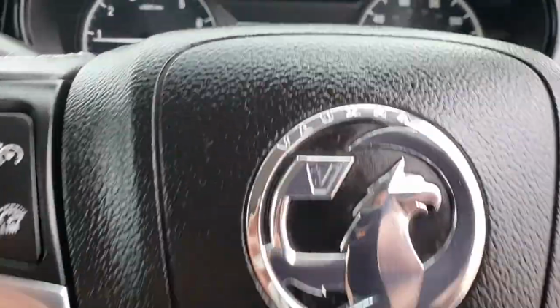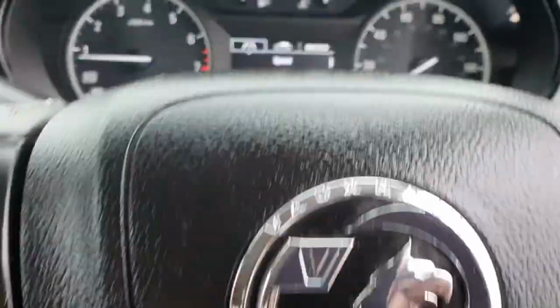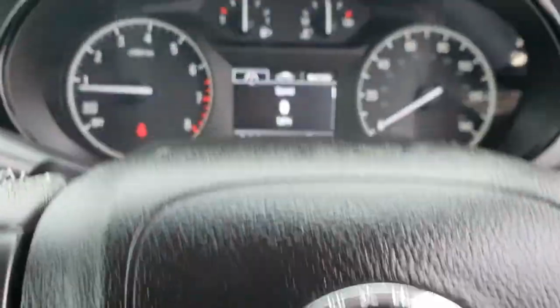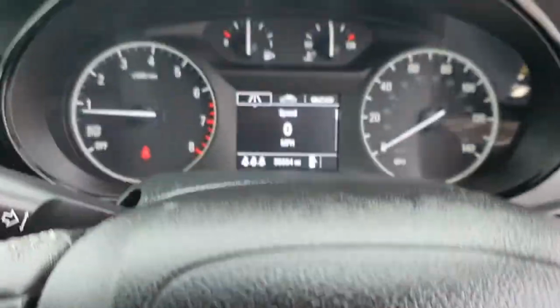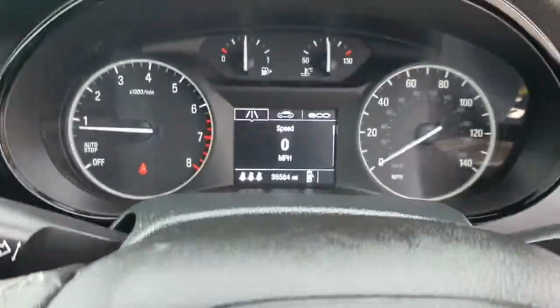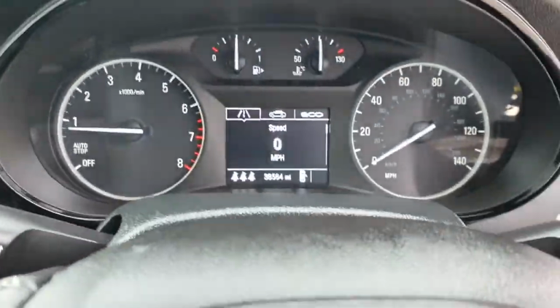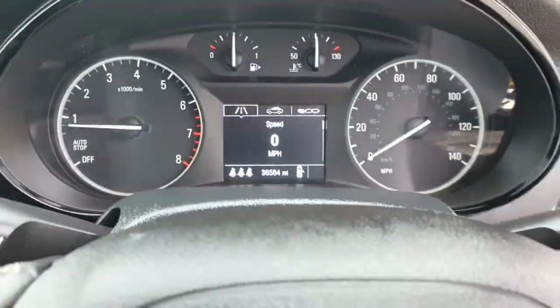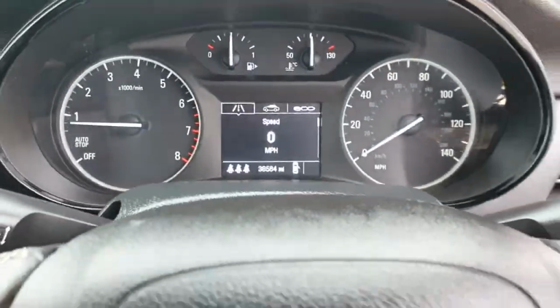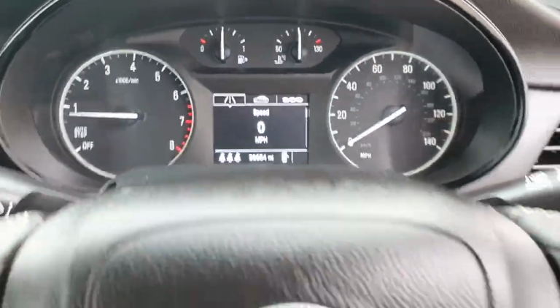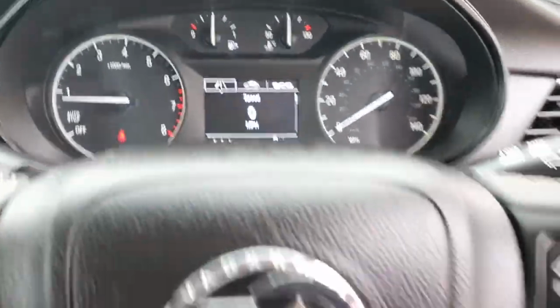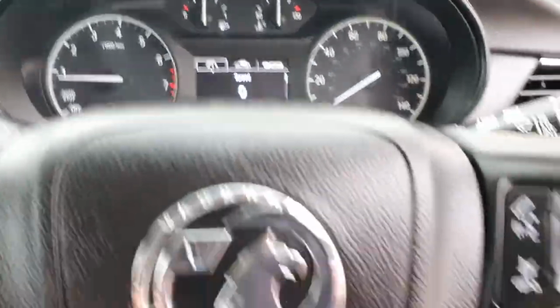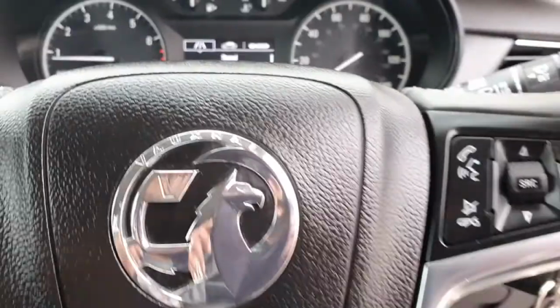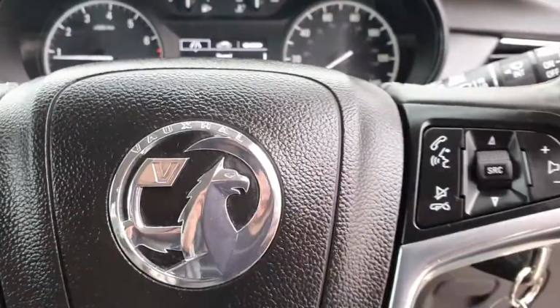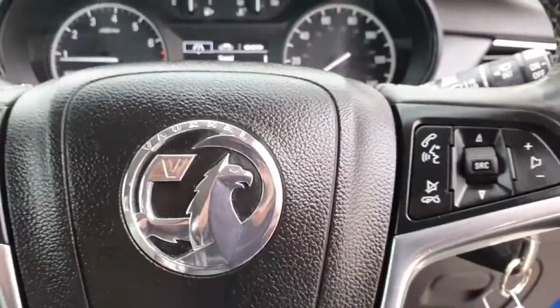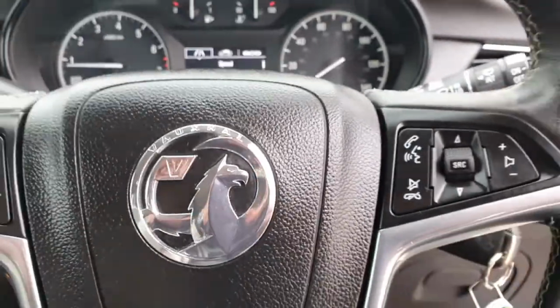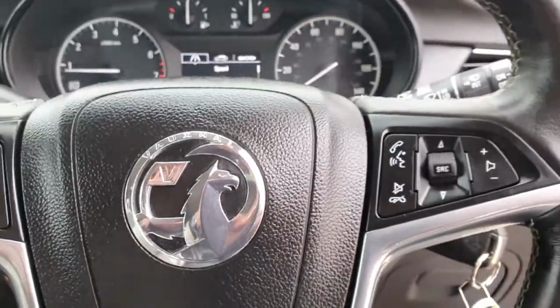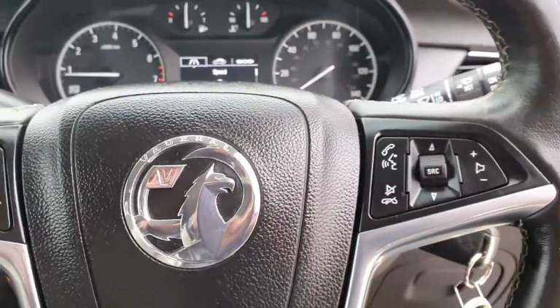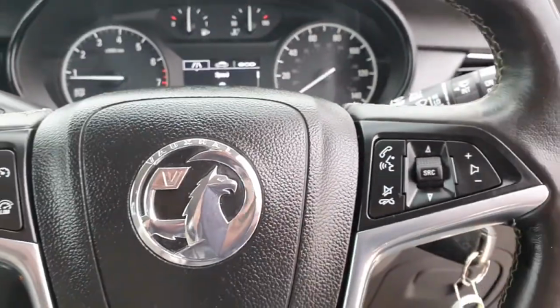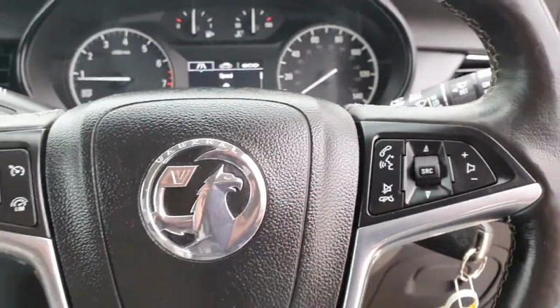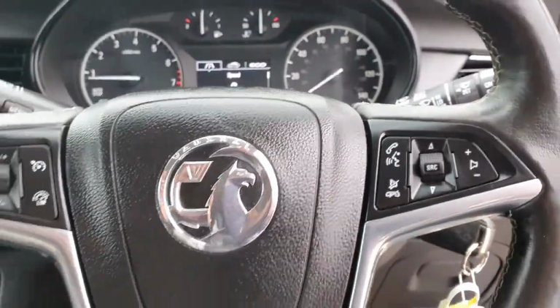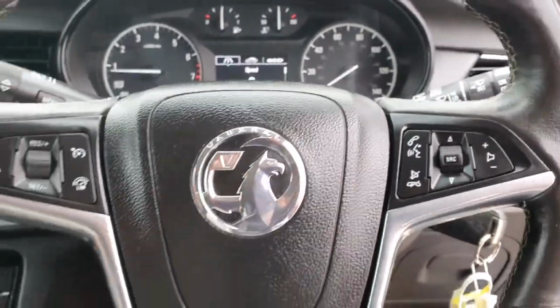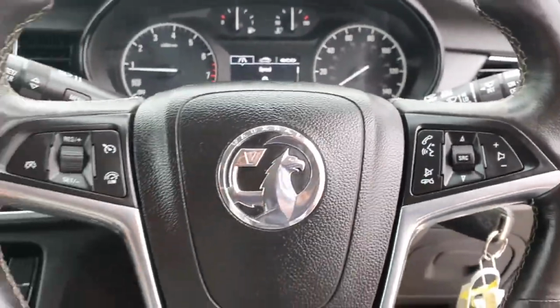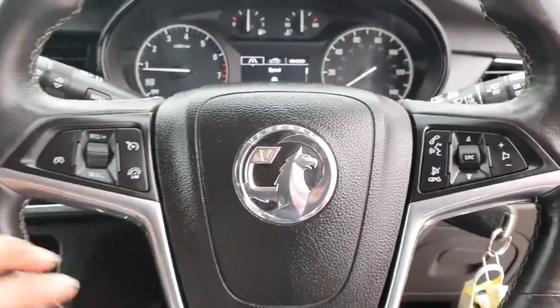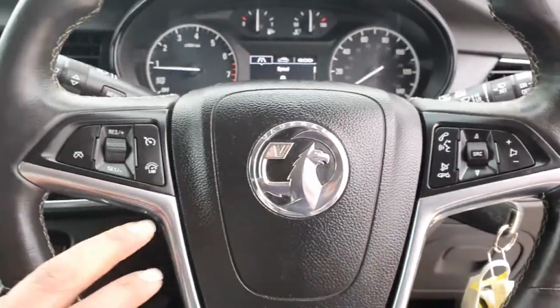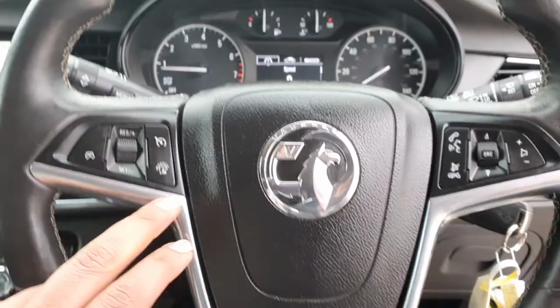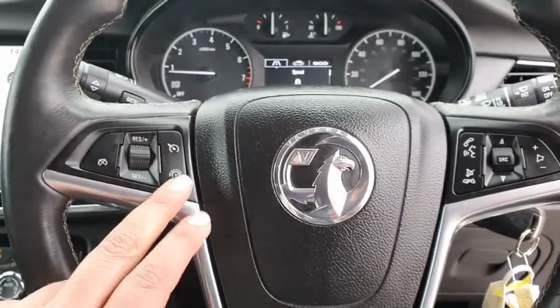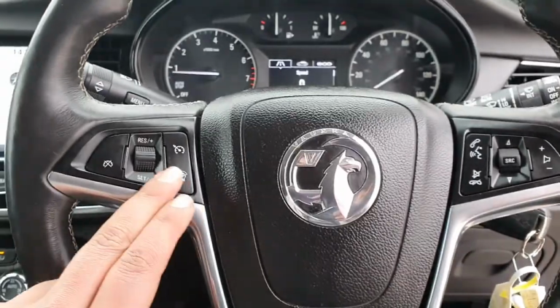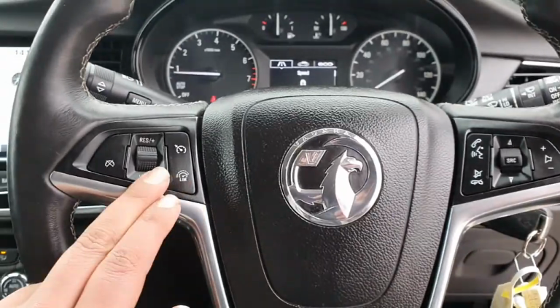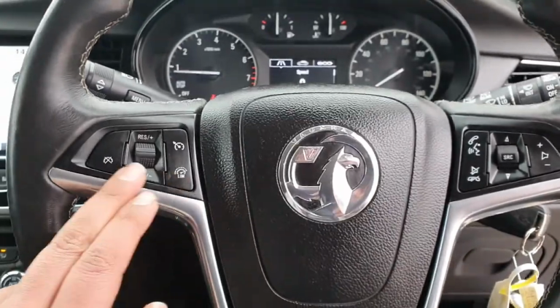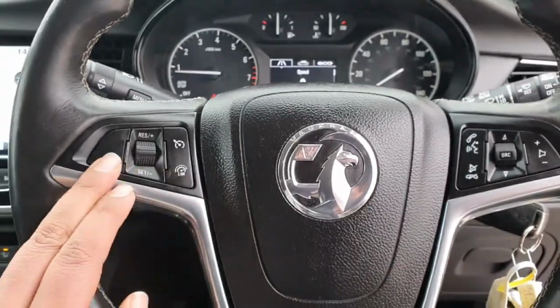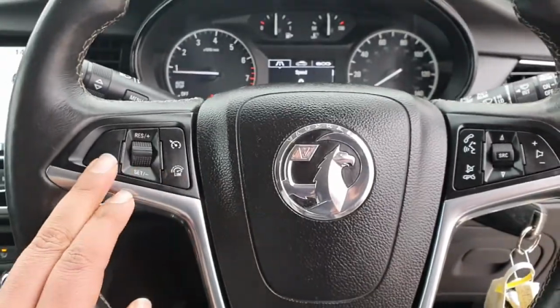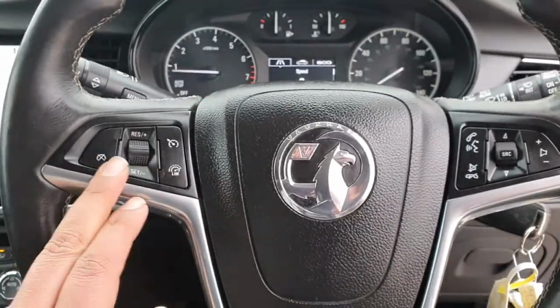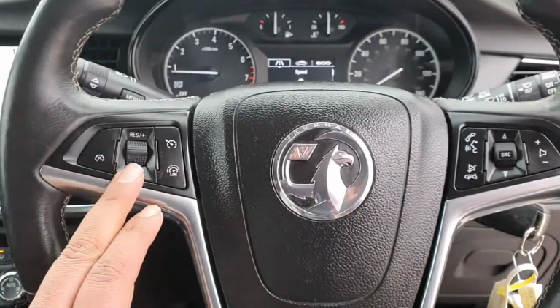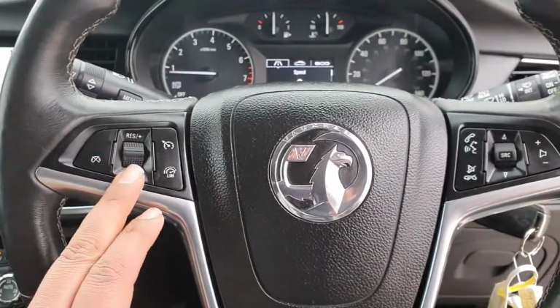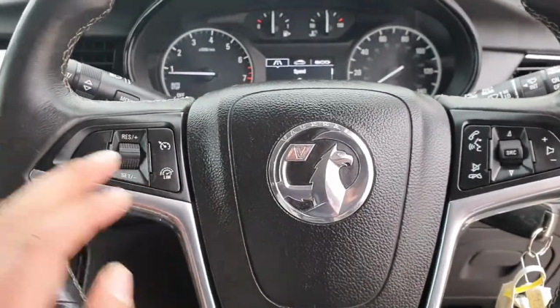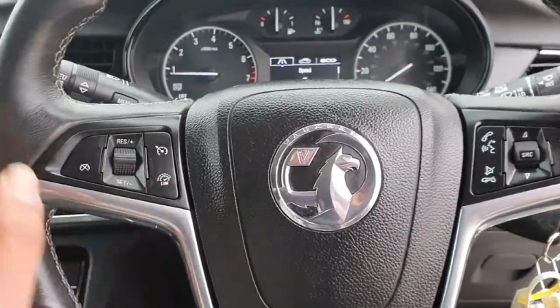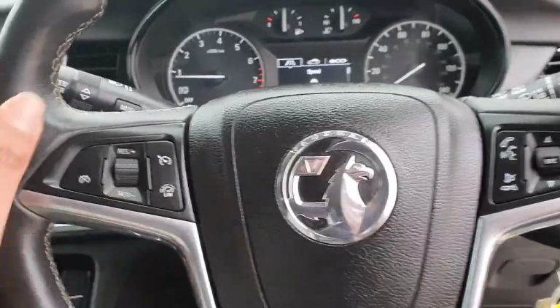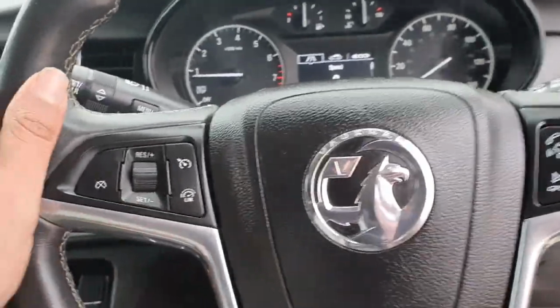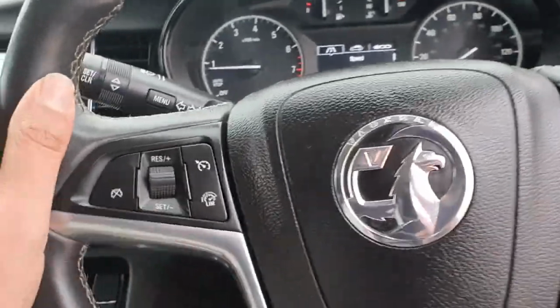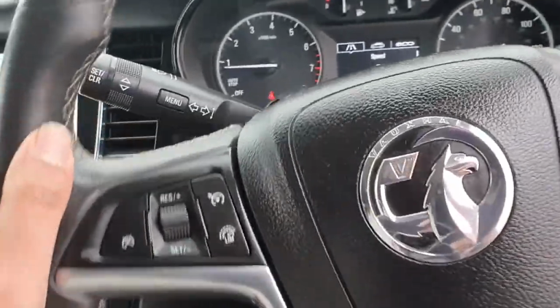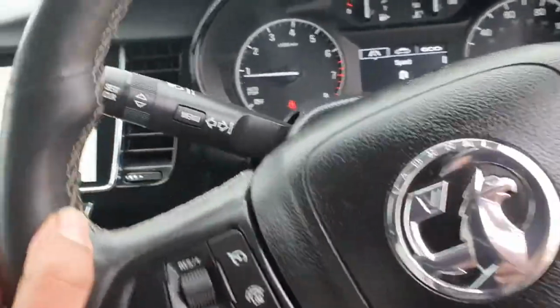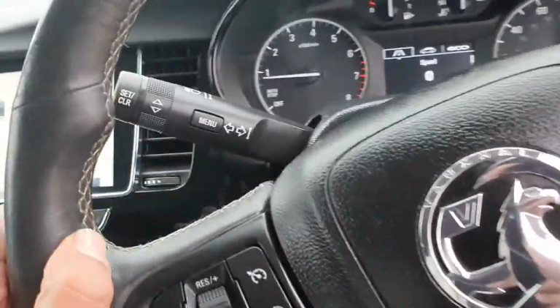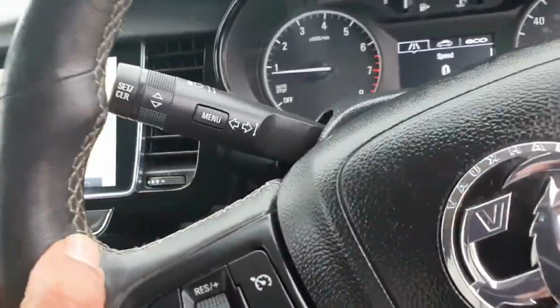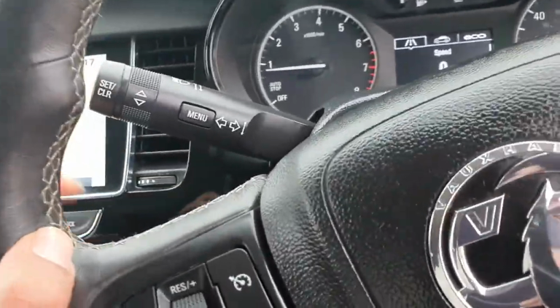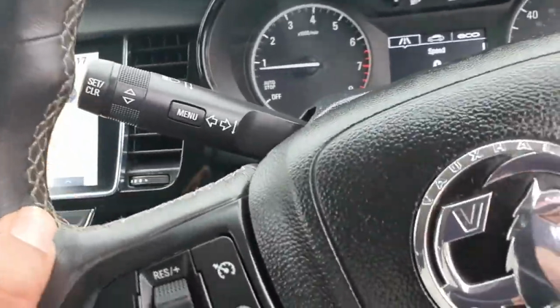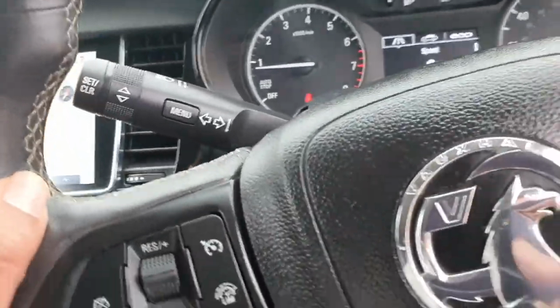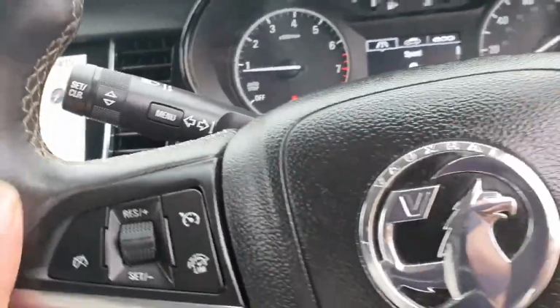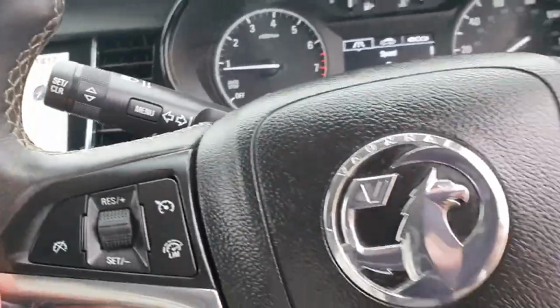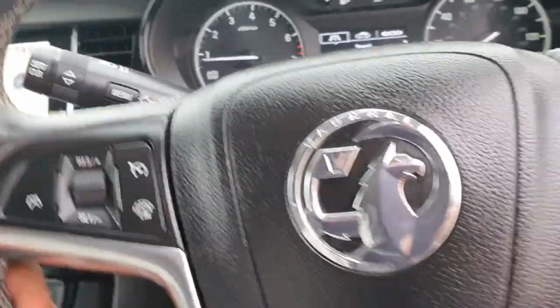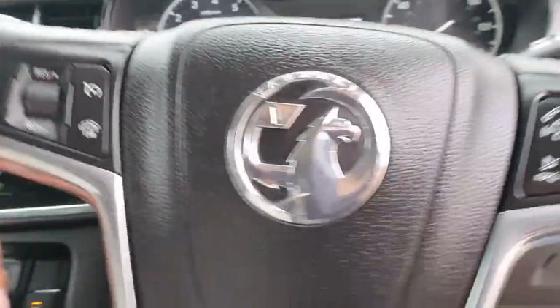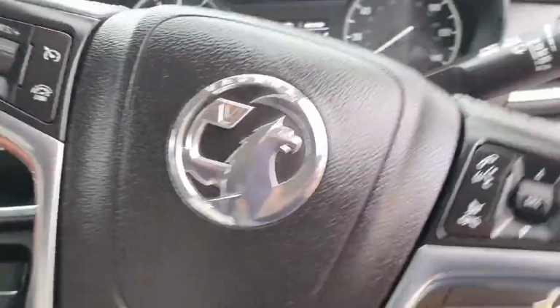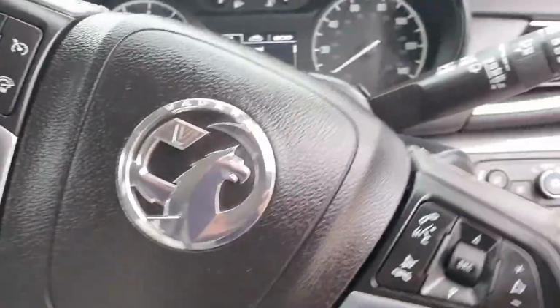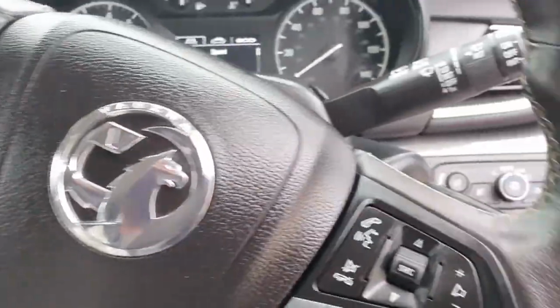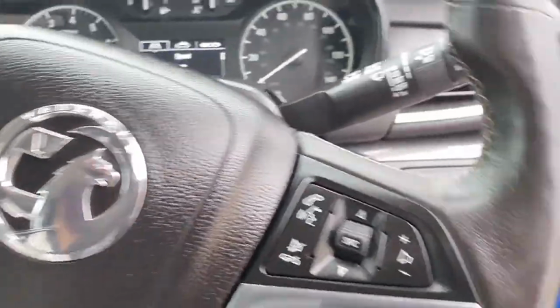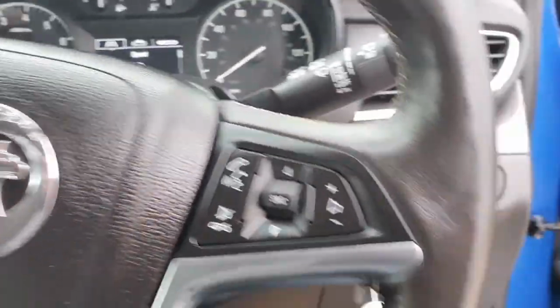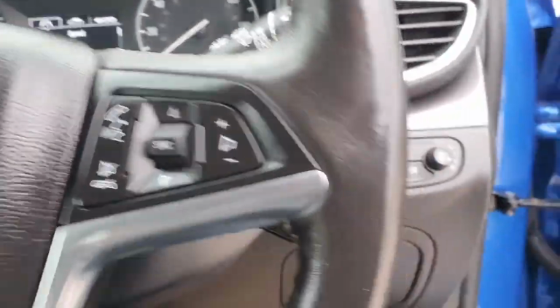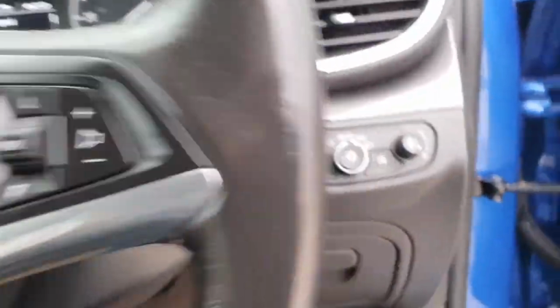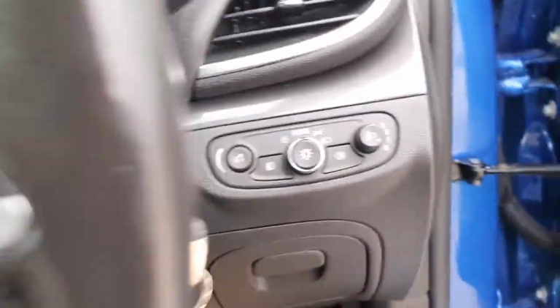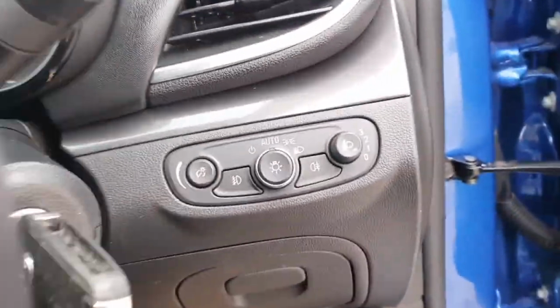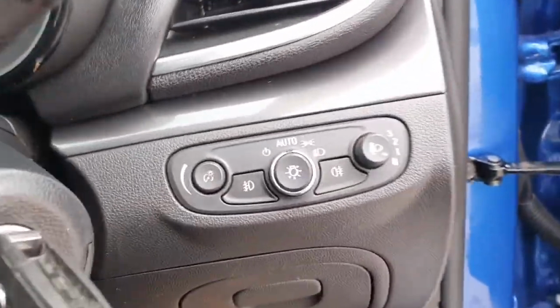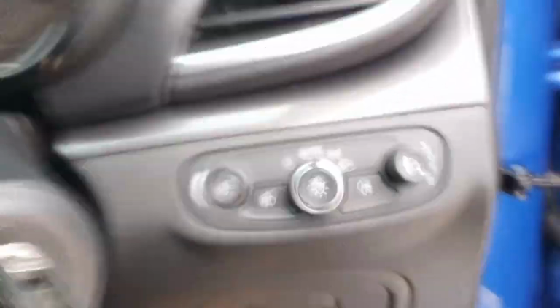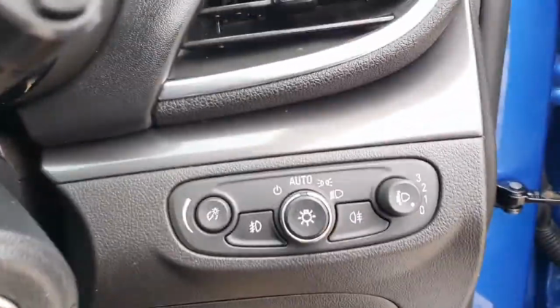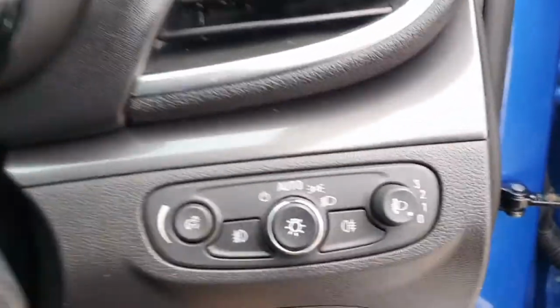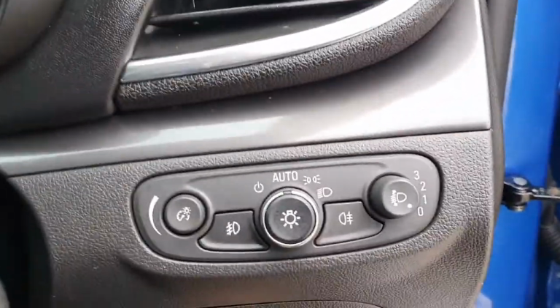It's got eco mode. It's only a 1.4 litre petrol engine. It's got cruise control. This car's fully specced.